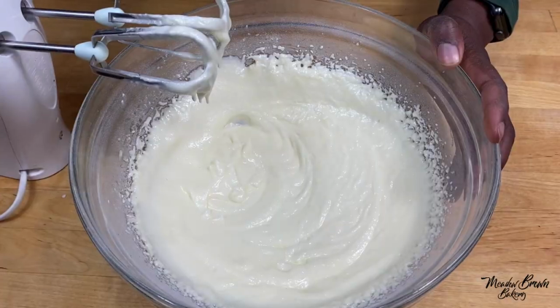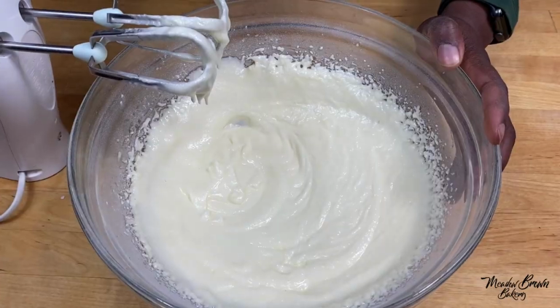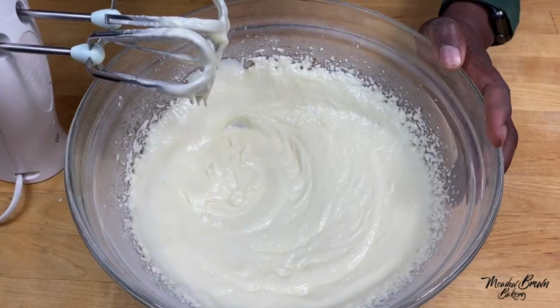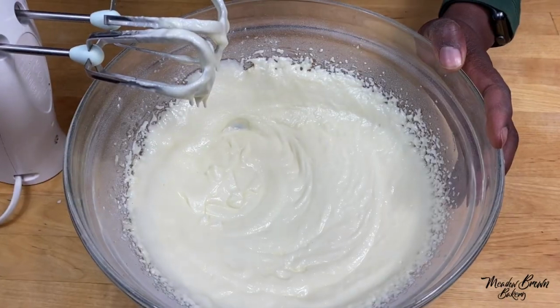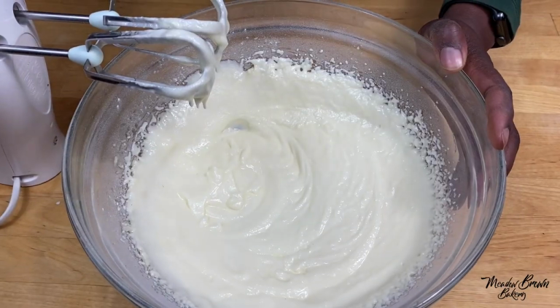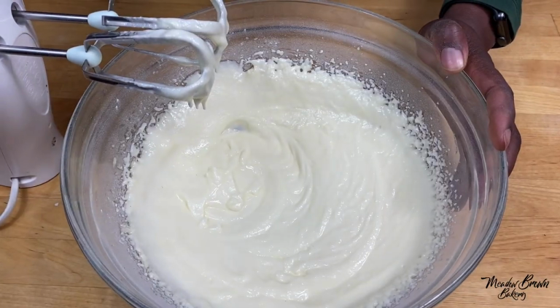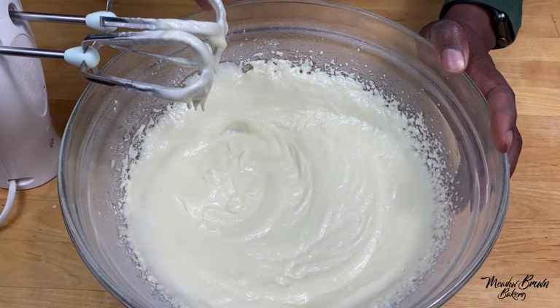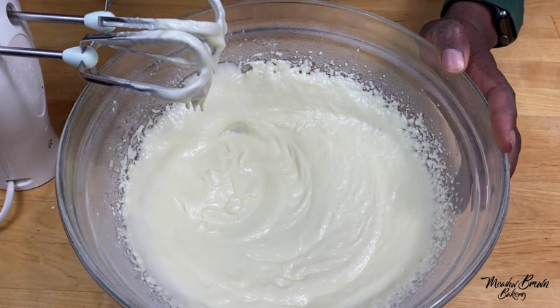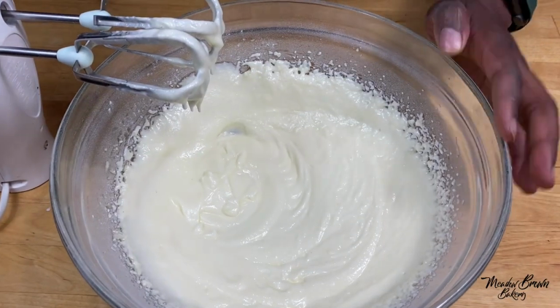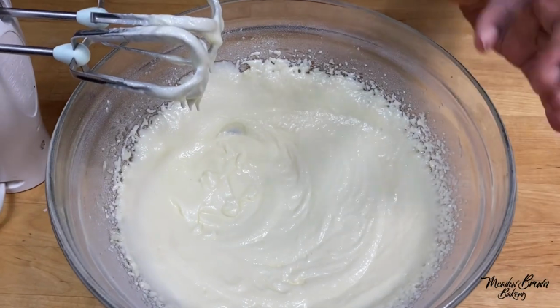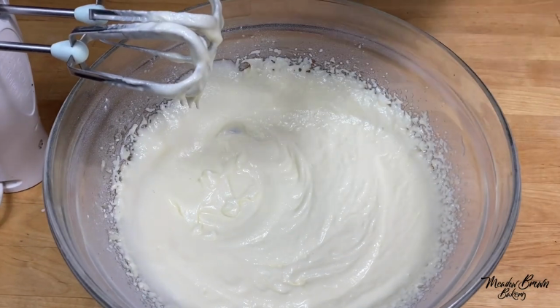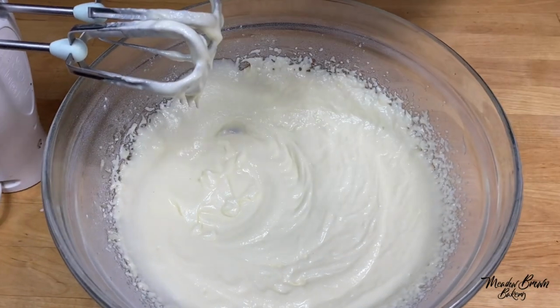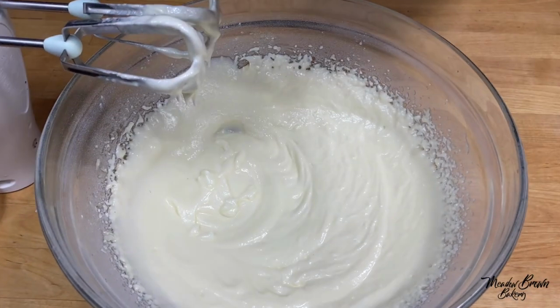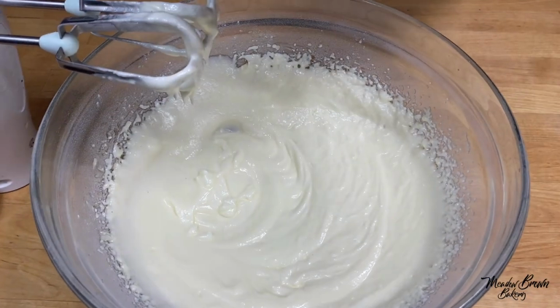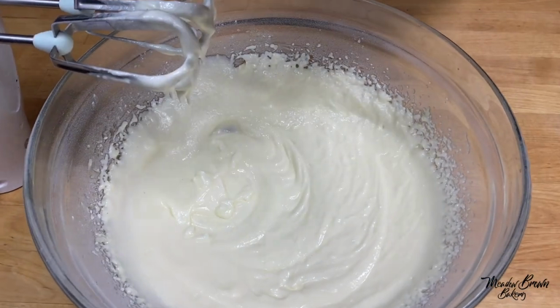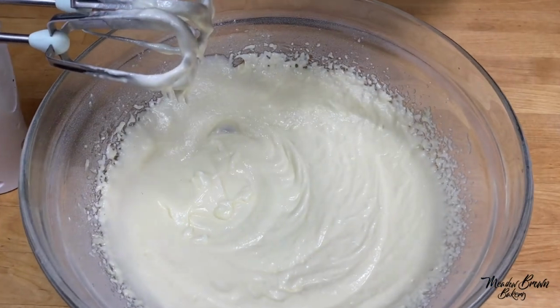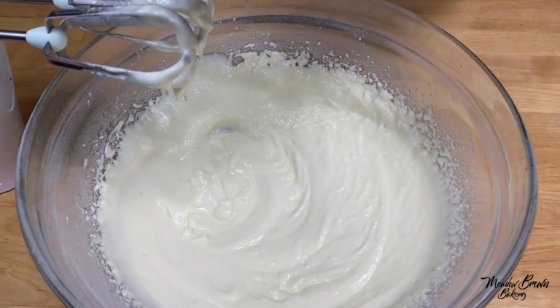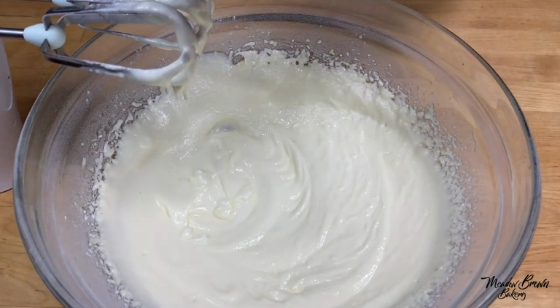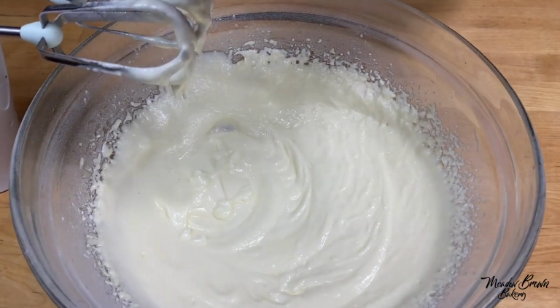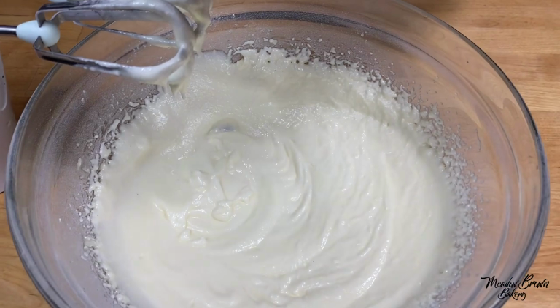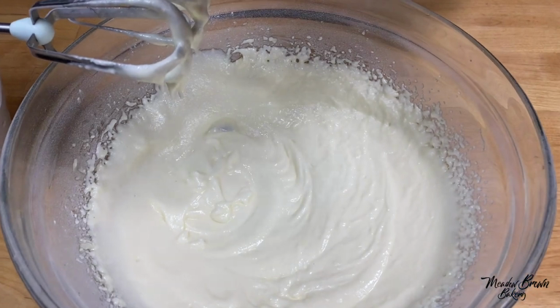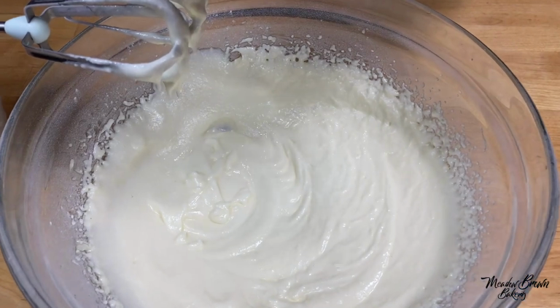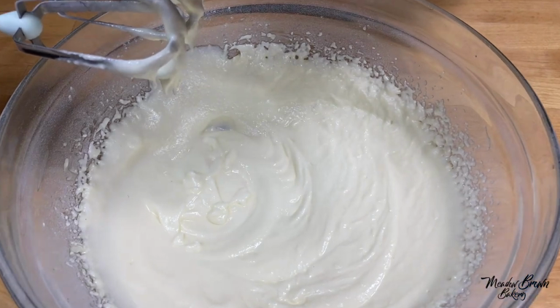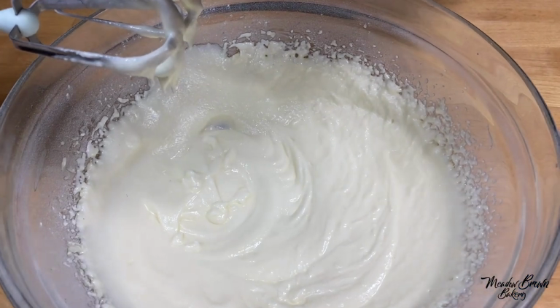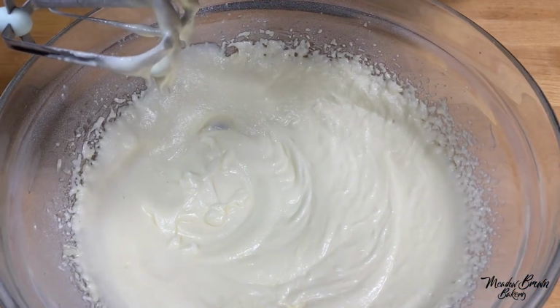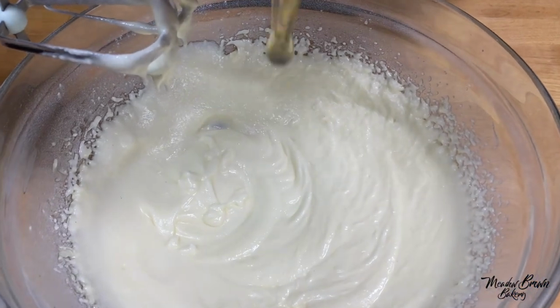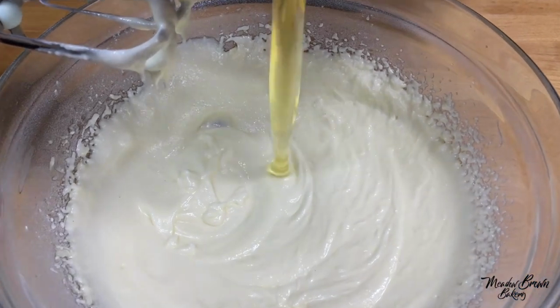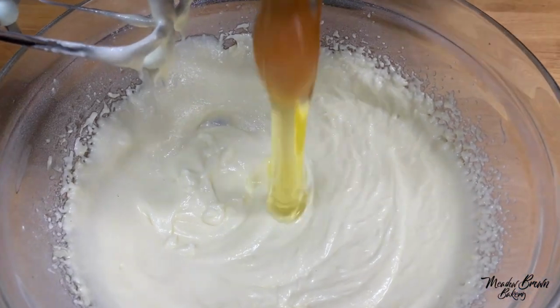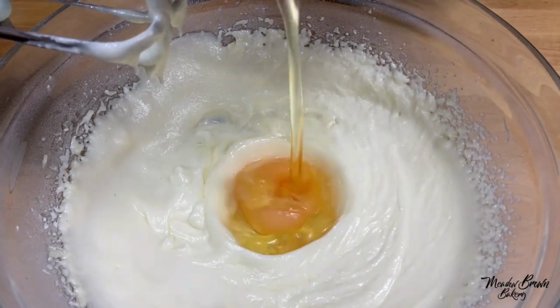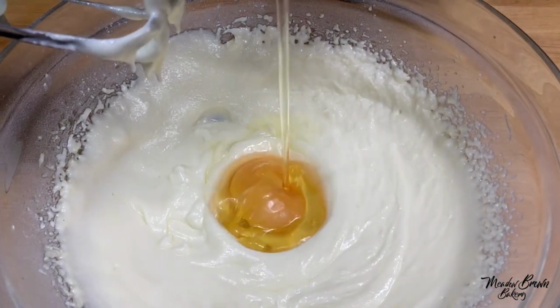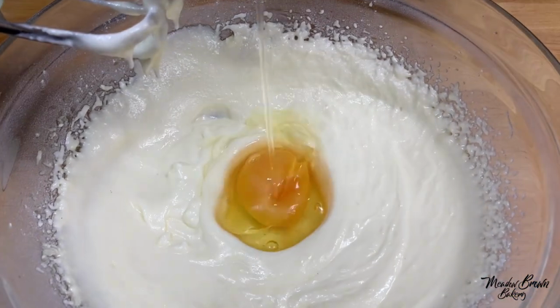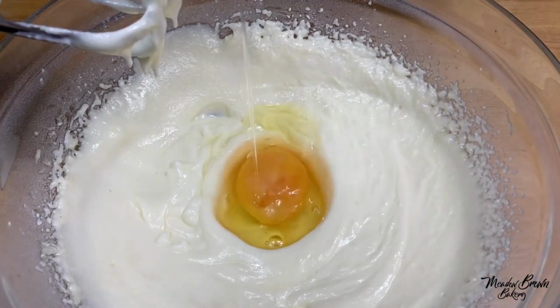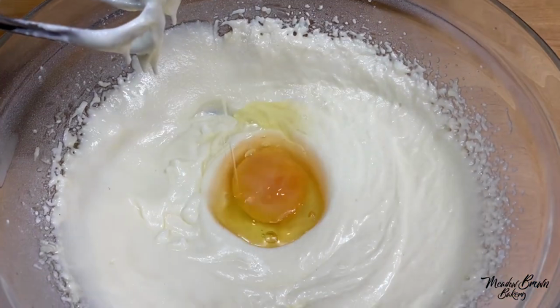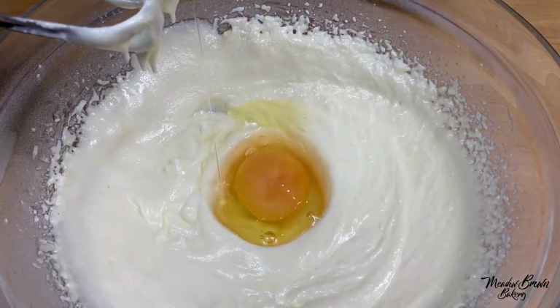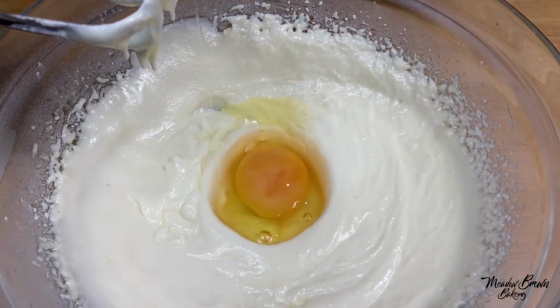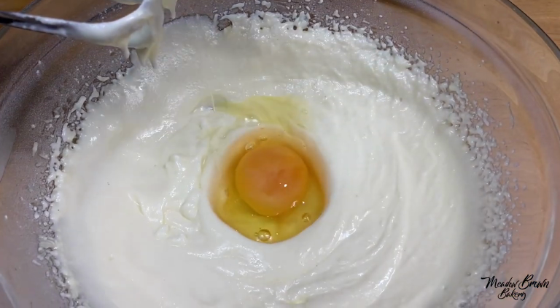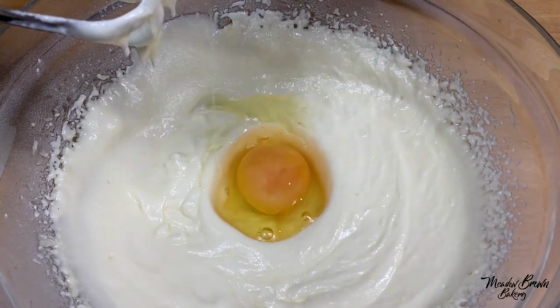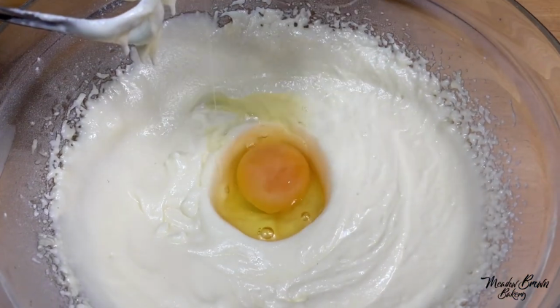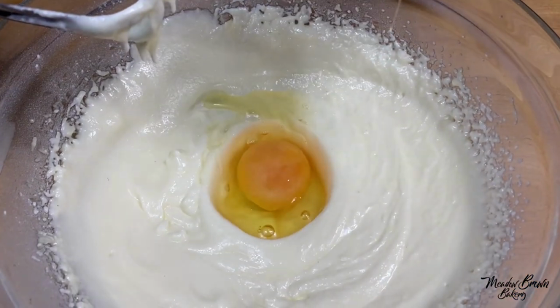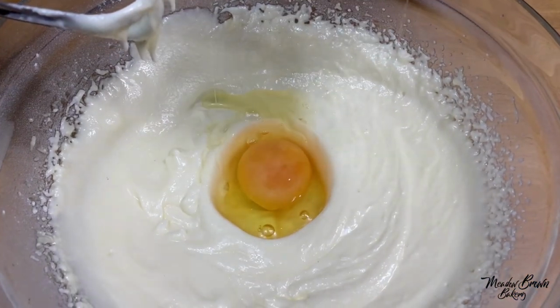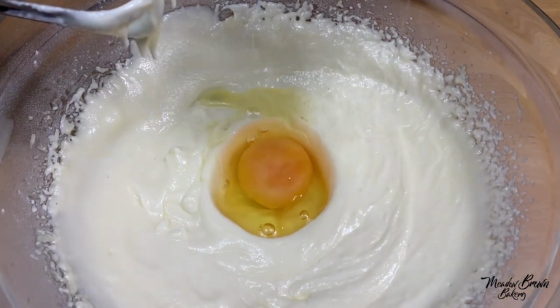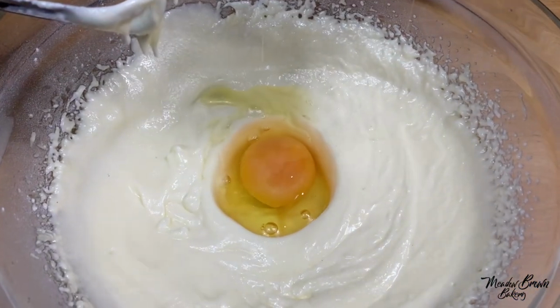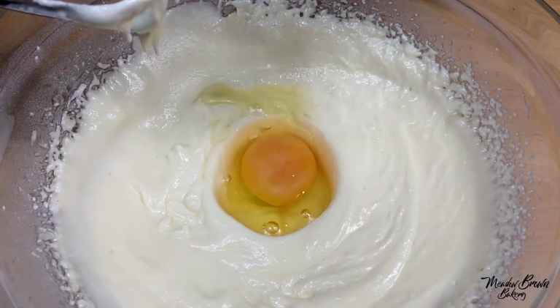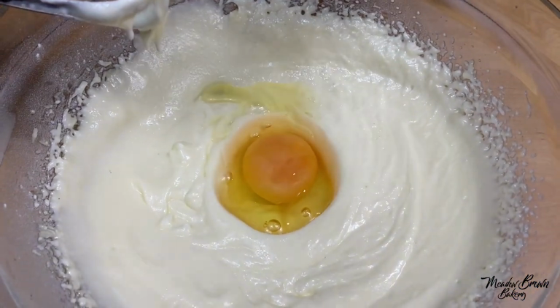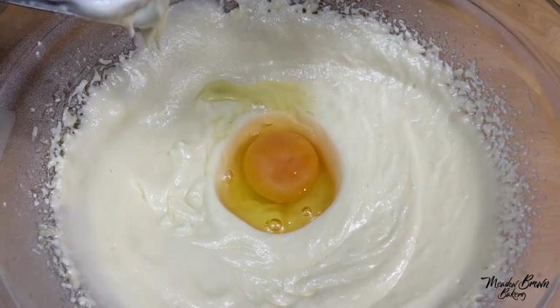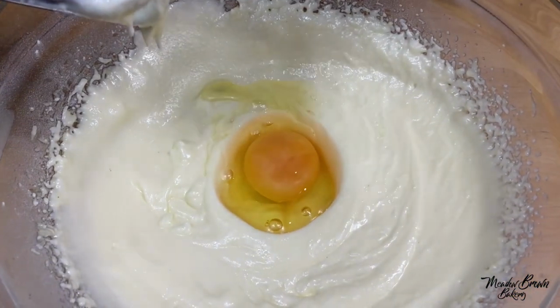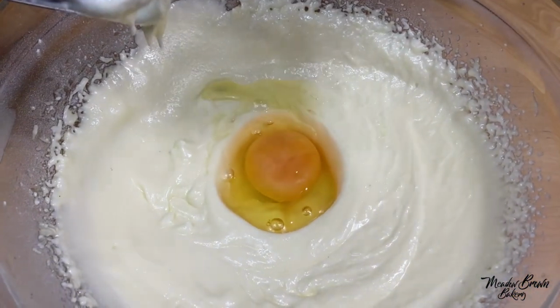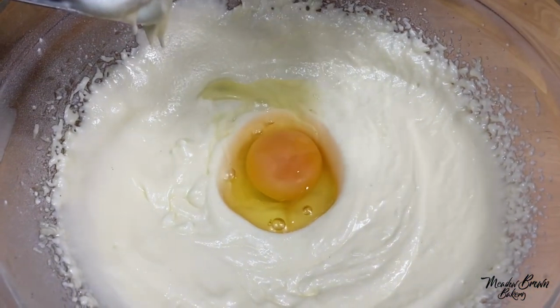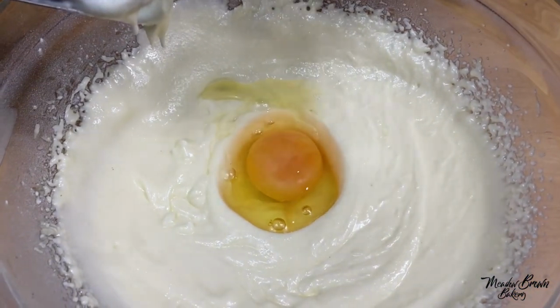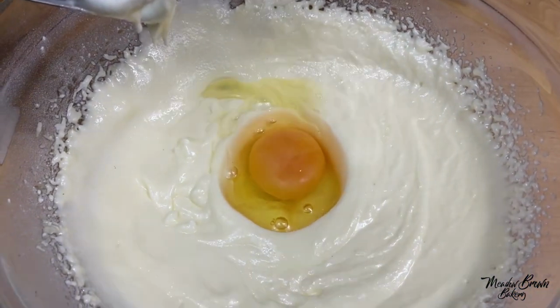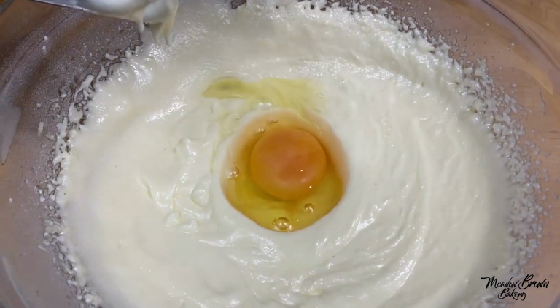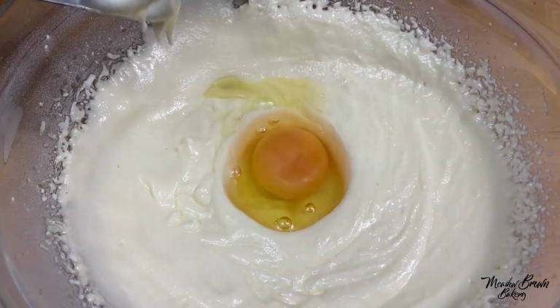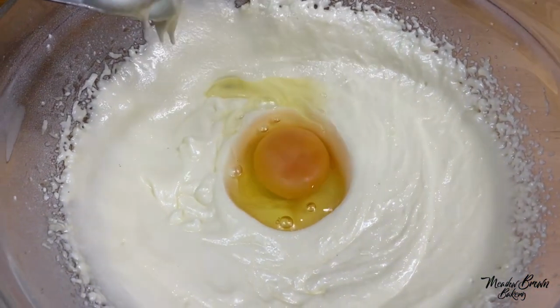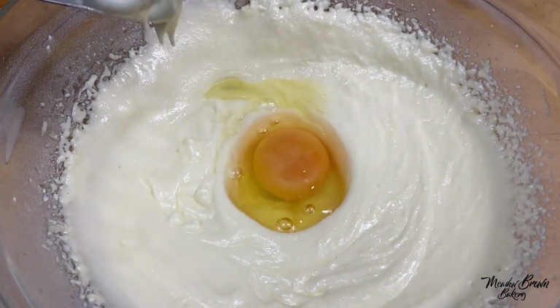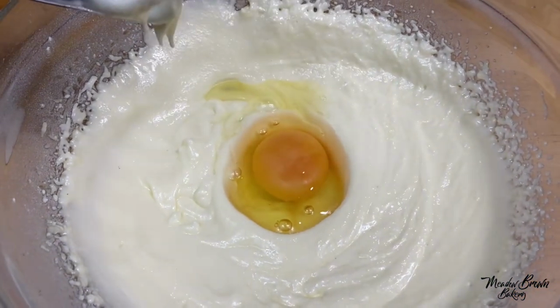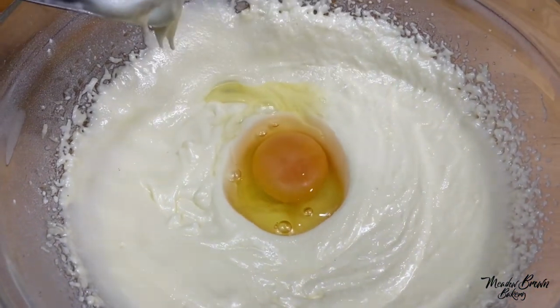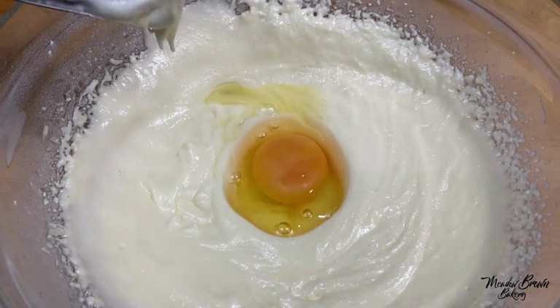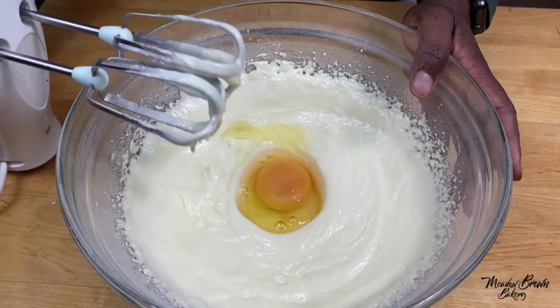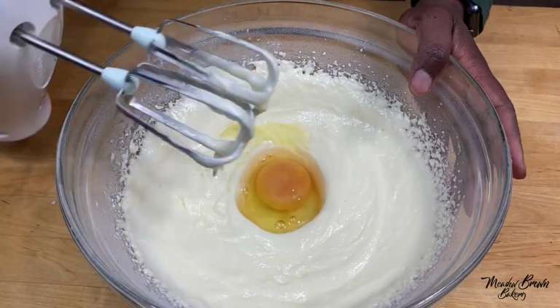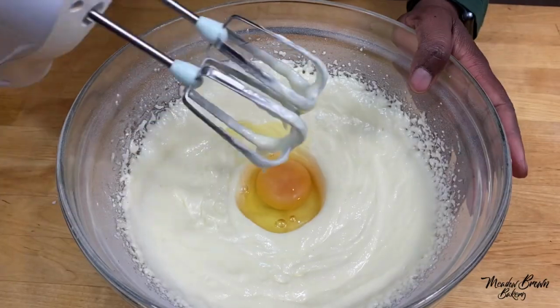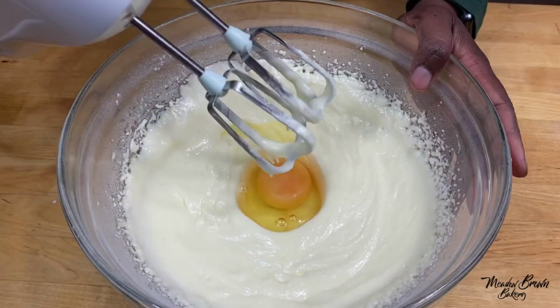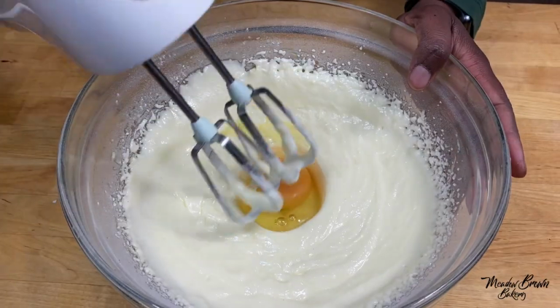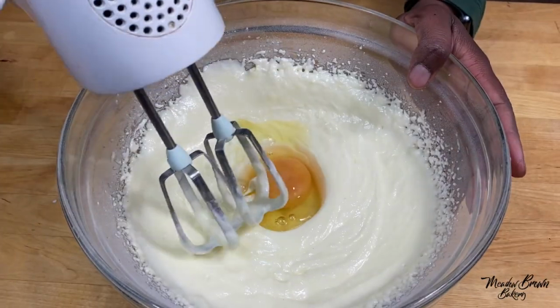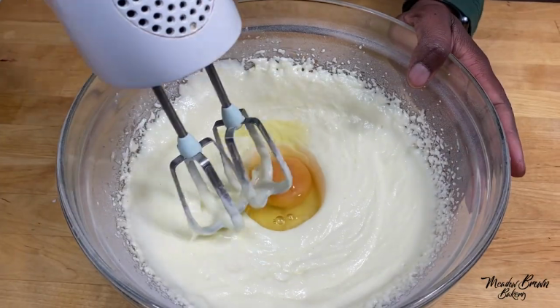When it's like this, I'm going to start adding in my eggs. Add them one at a time and whisk.